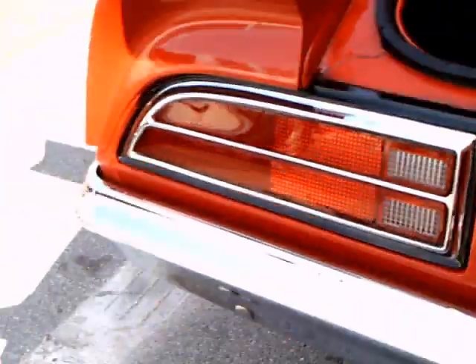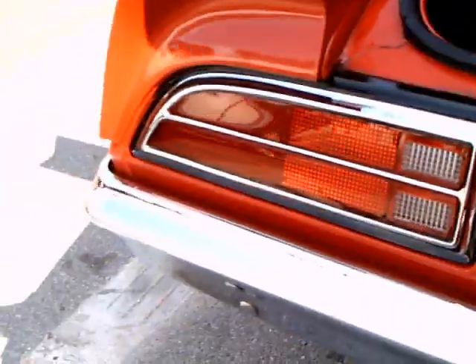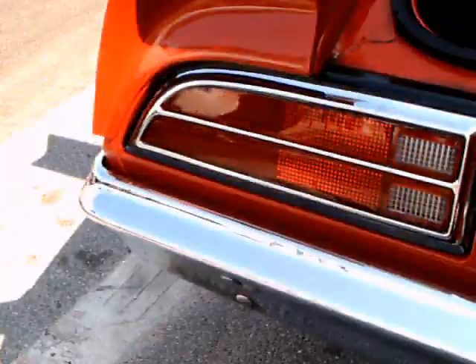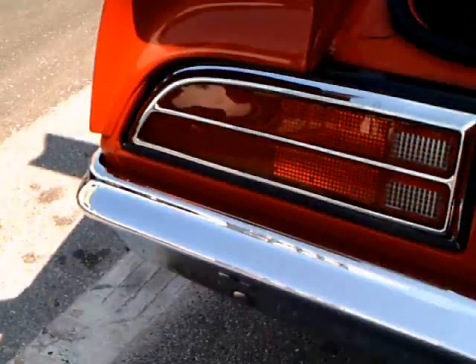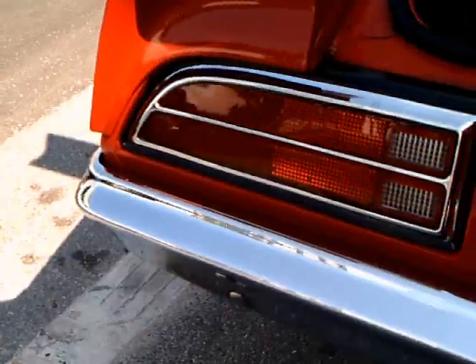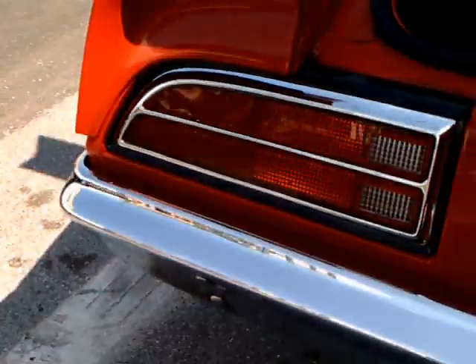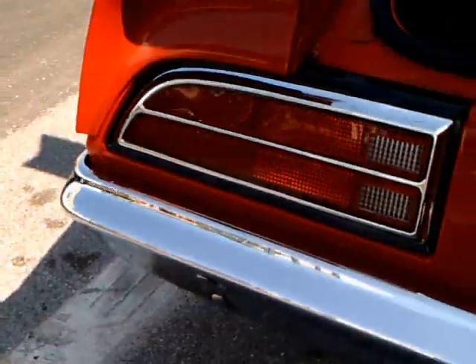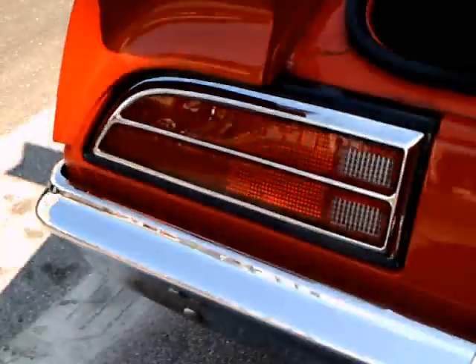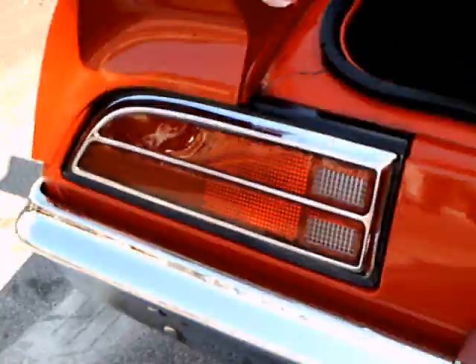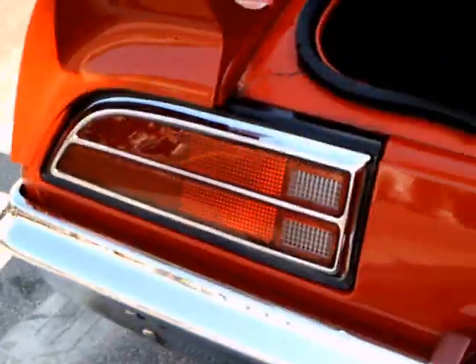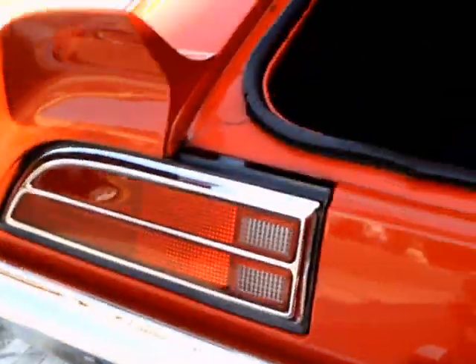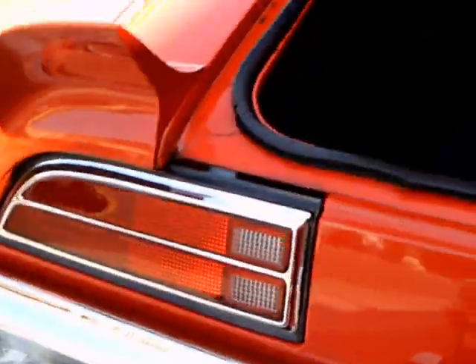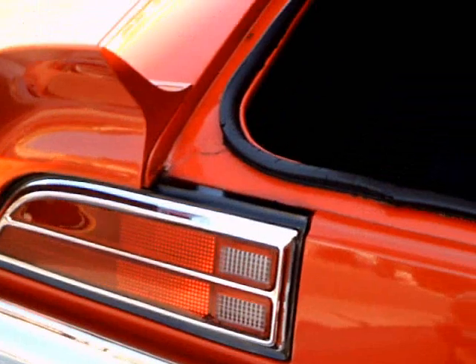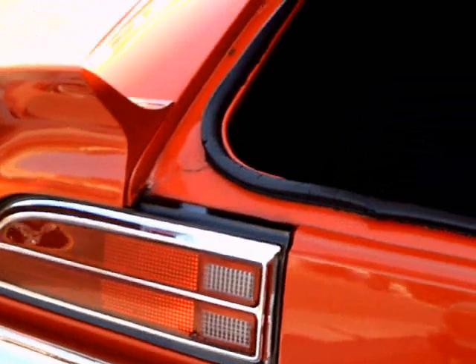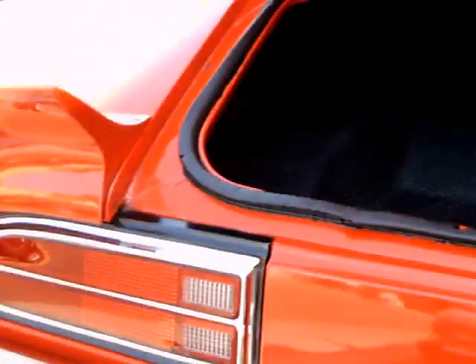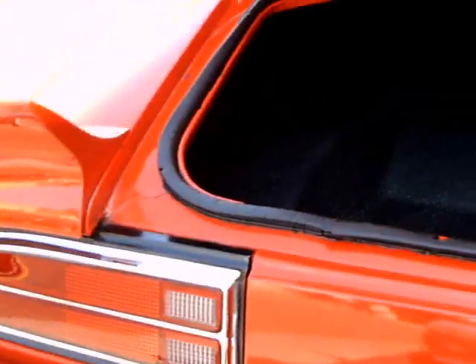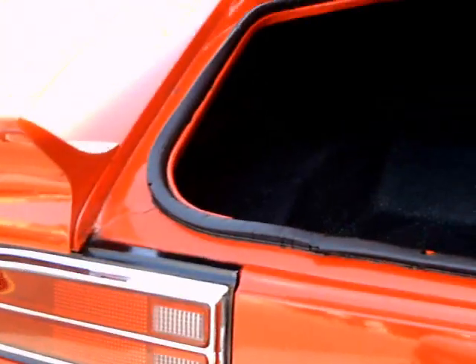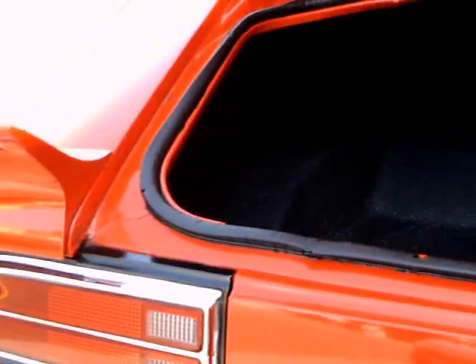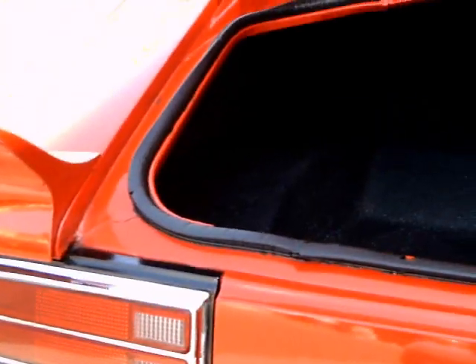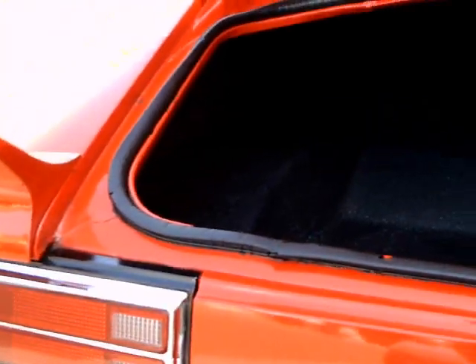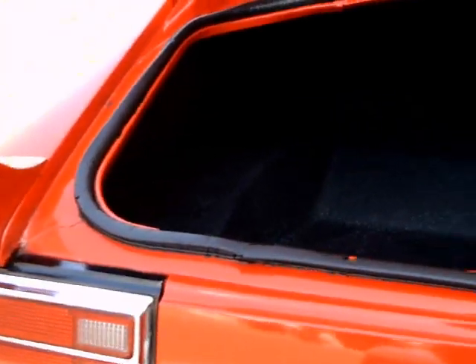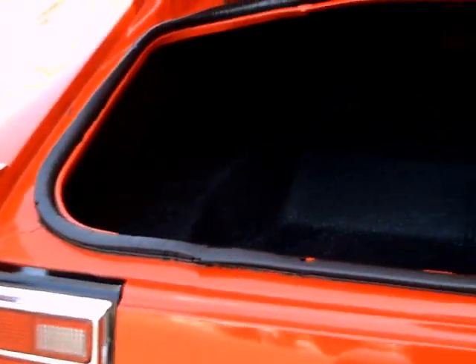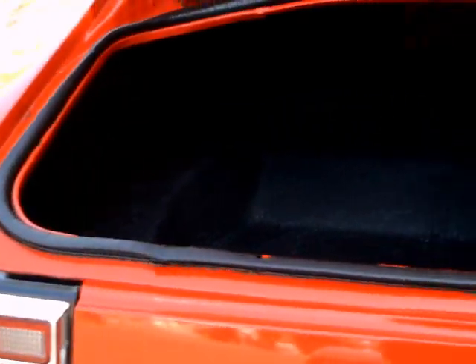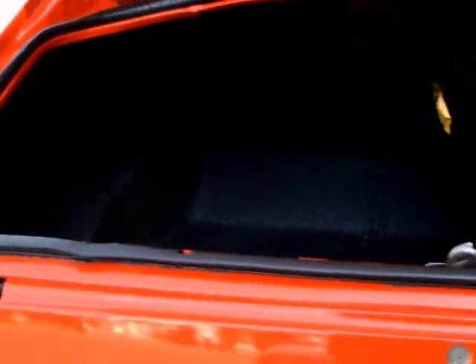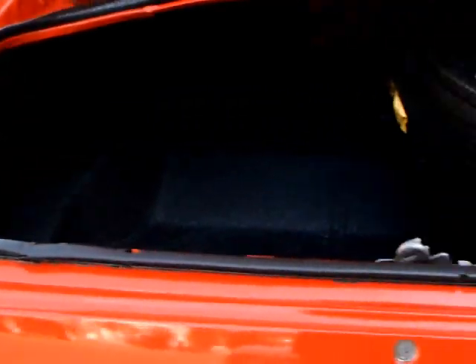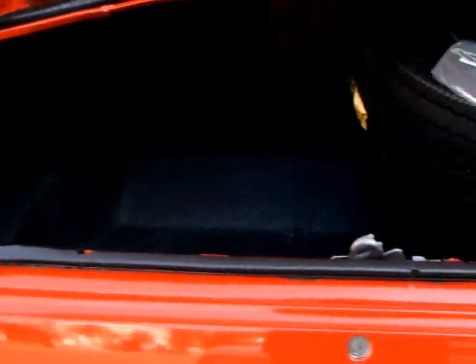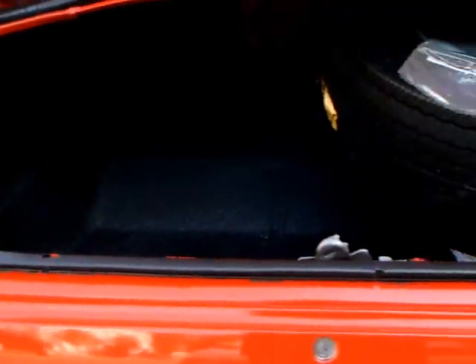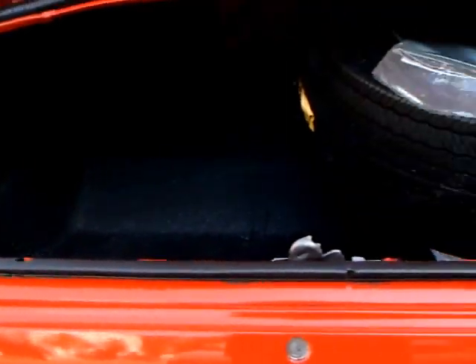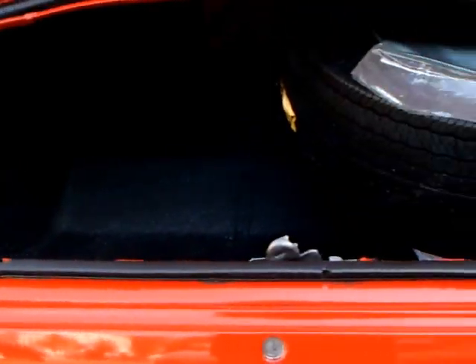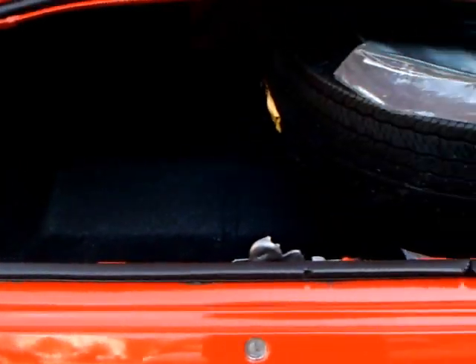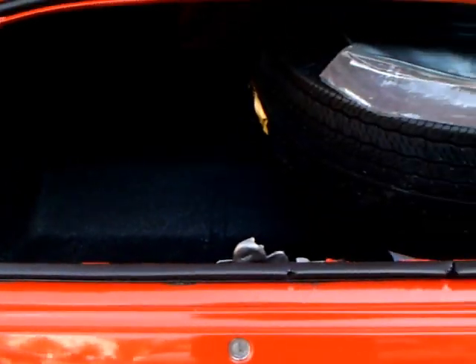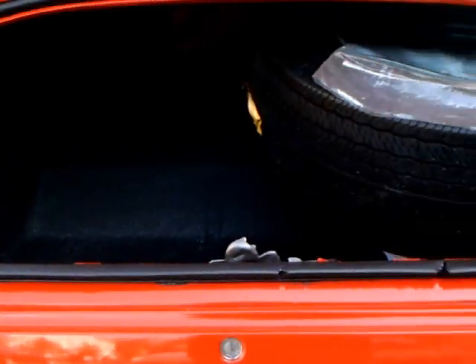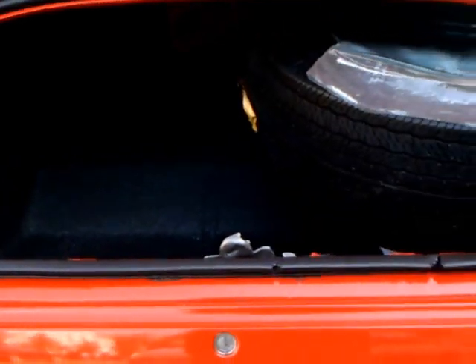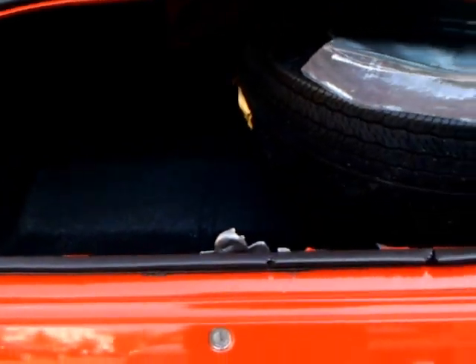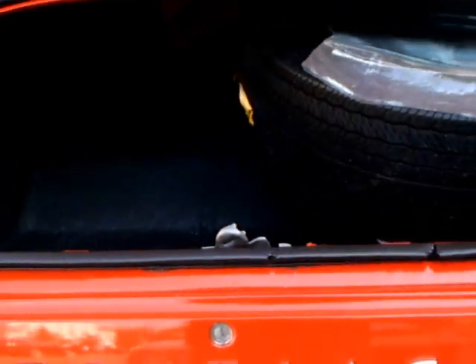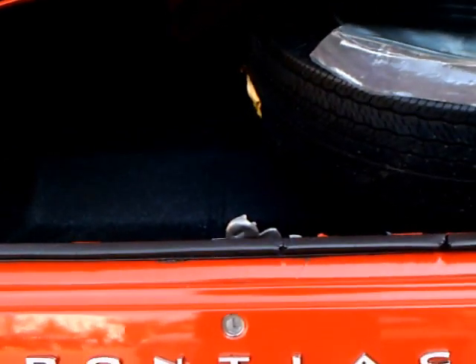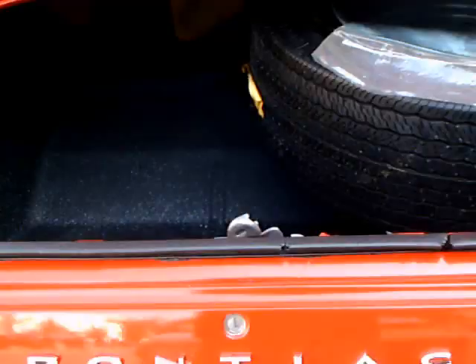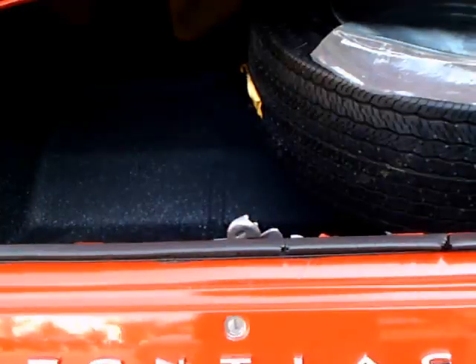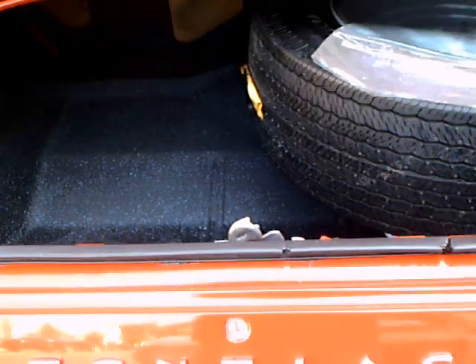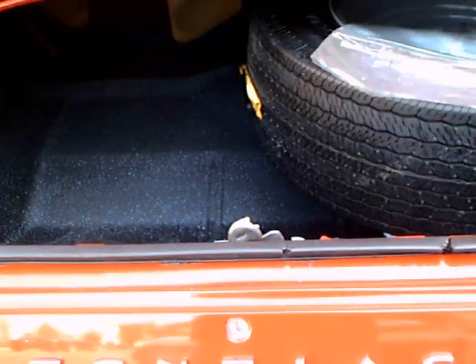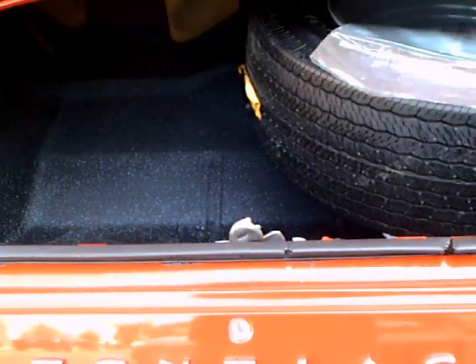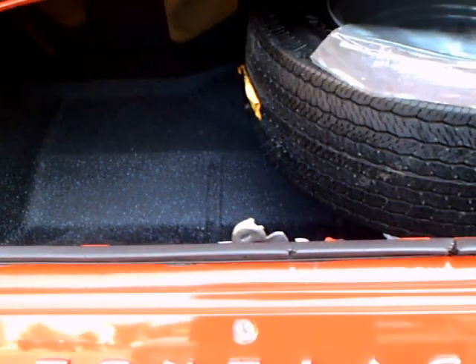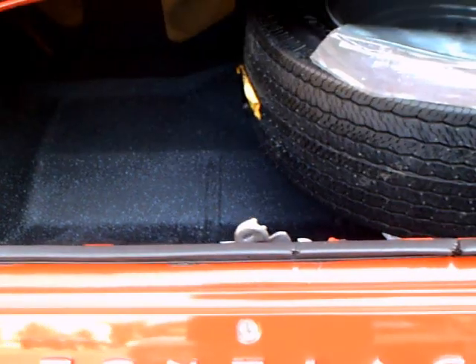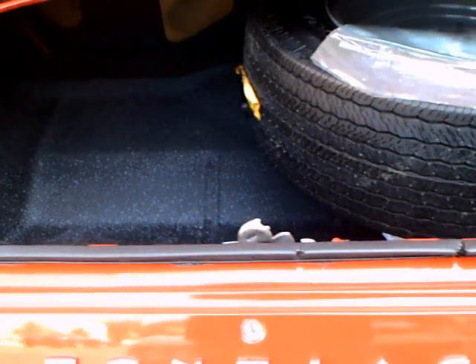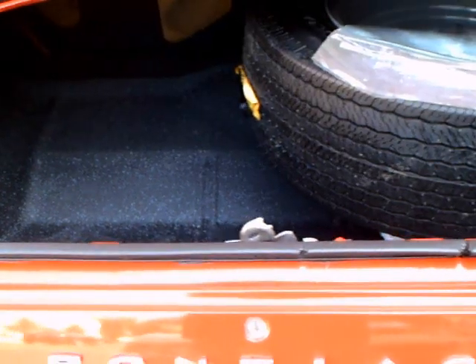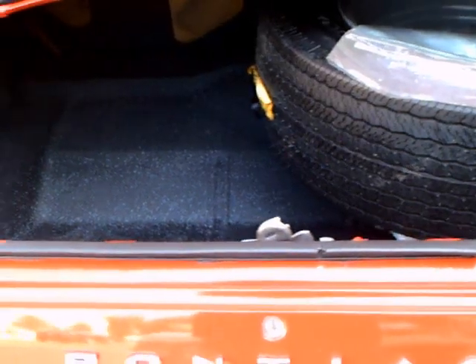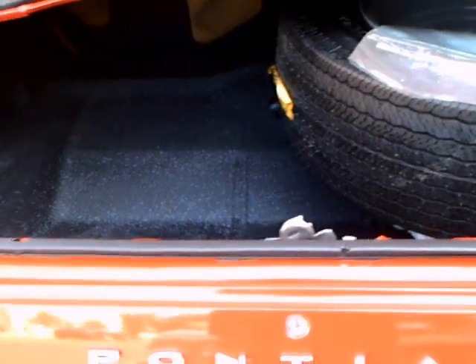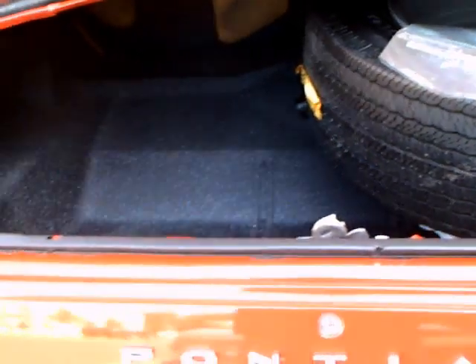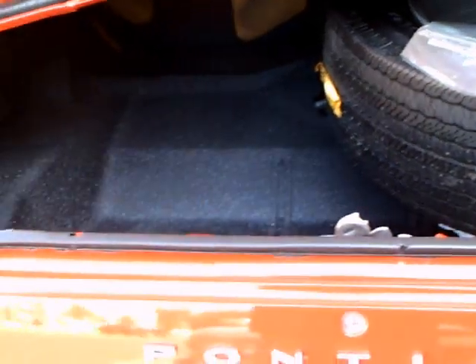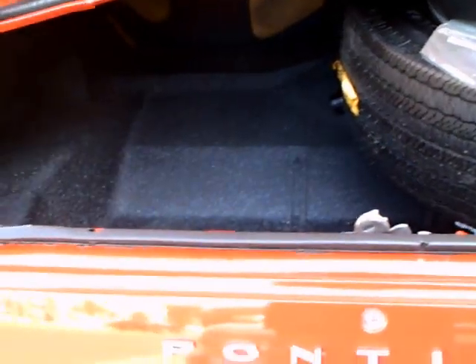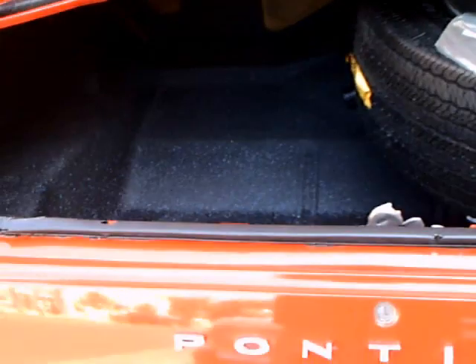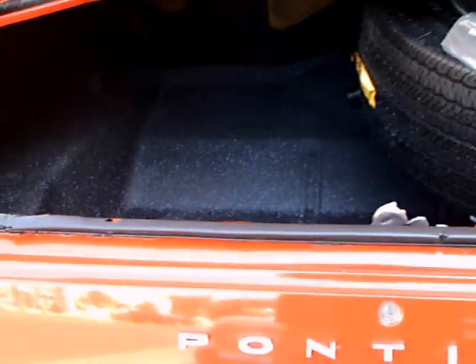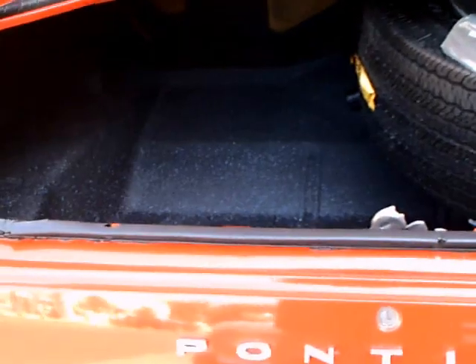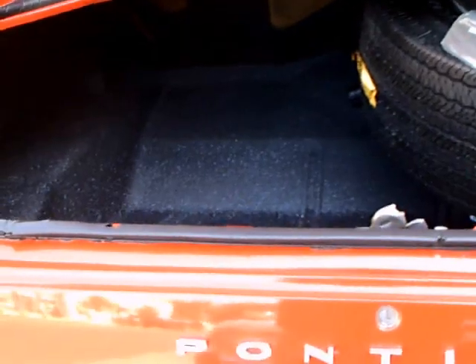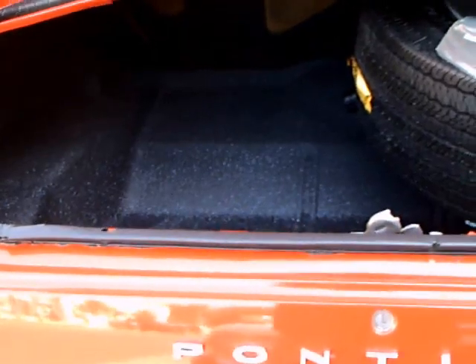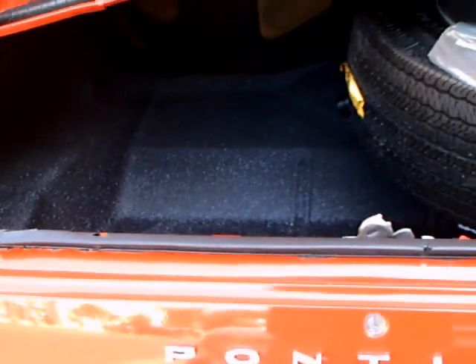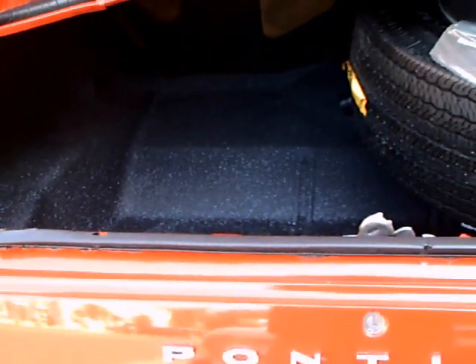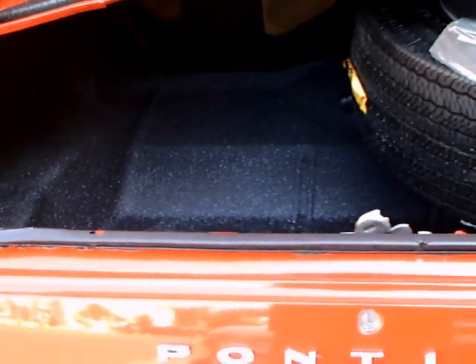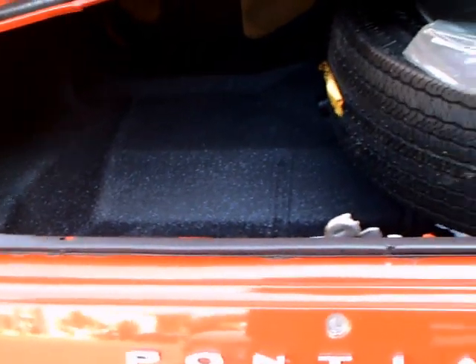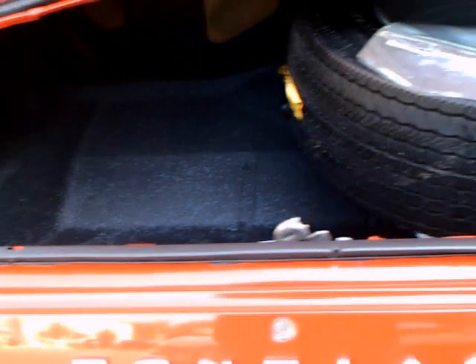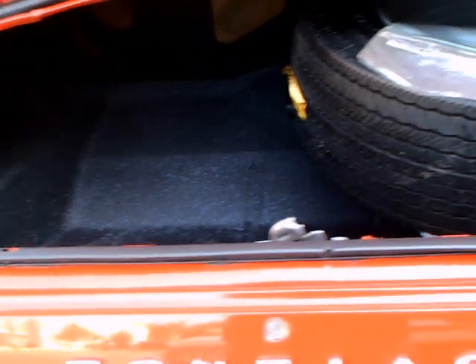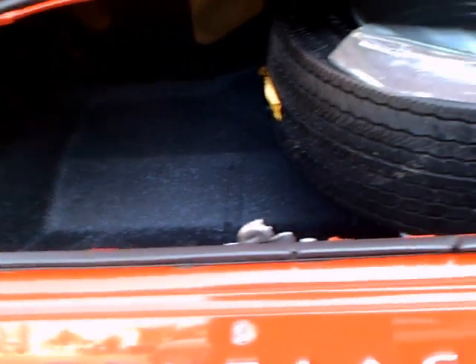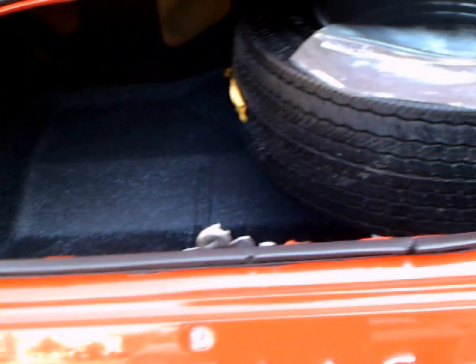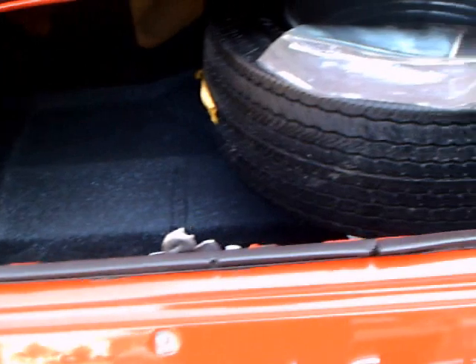There is the integral spoiler, as you can see. And here is the size of the trunk.